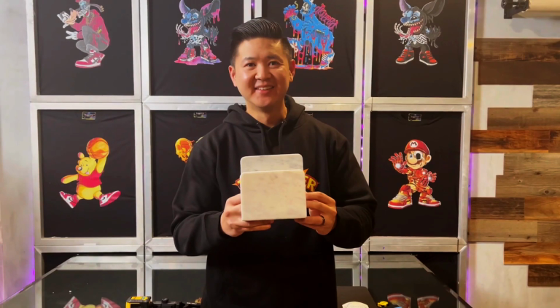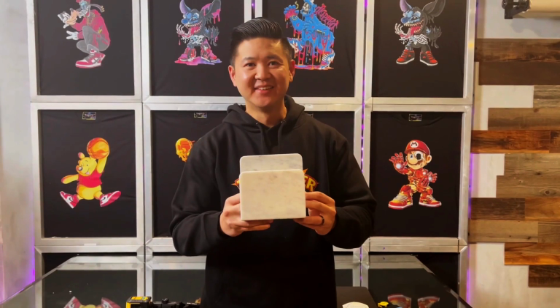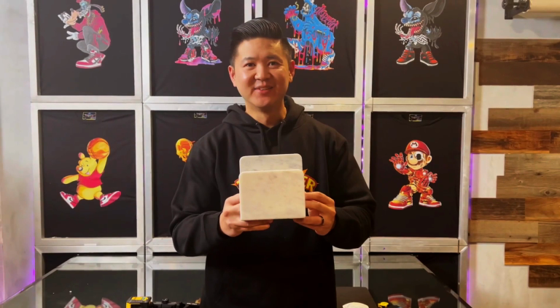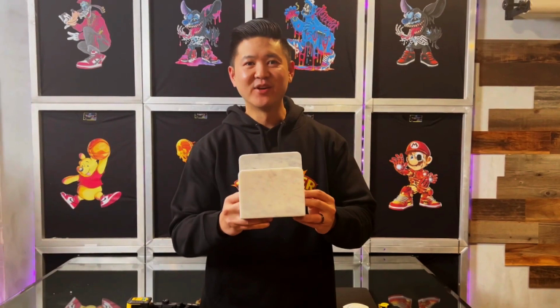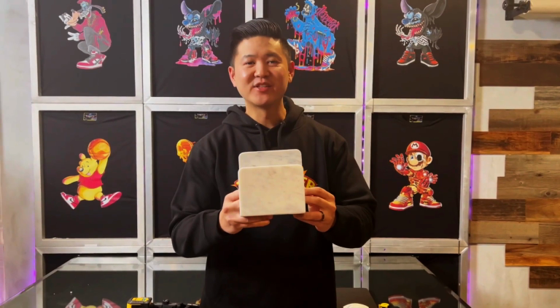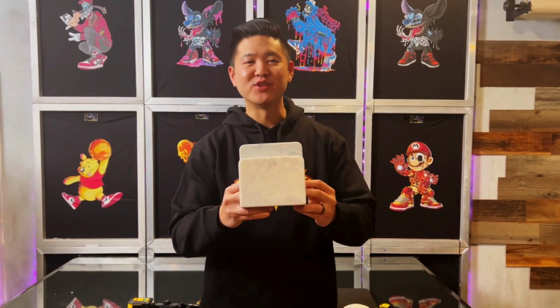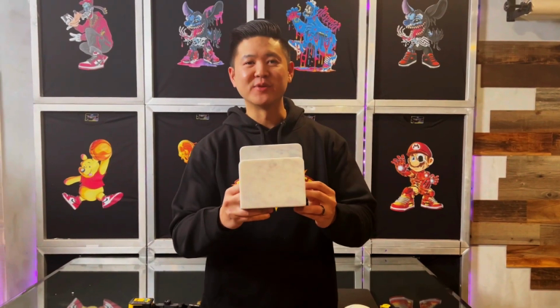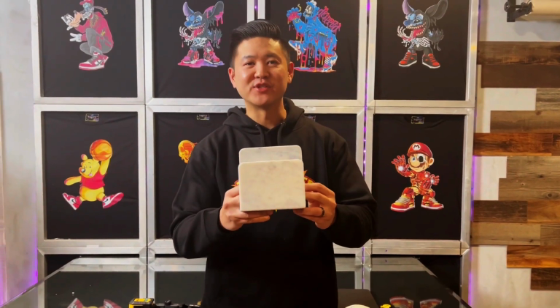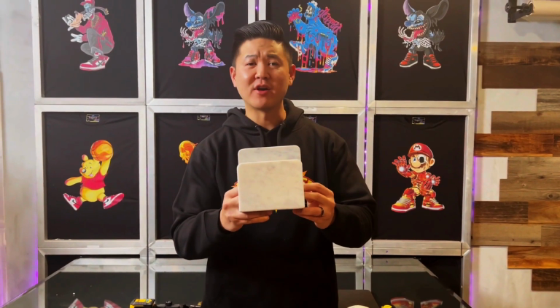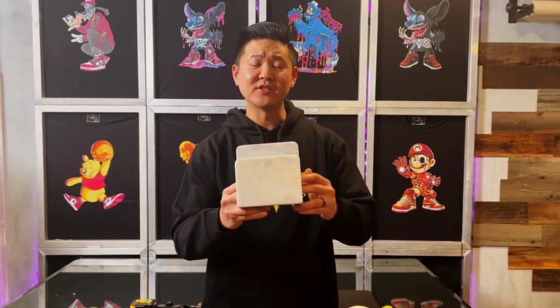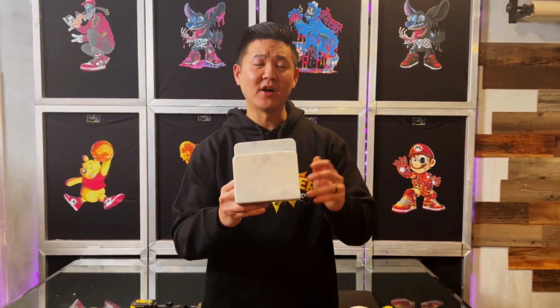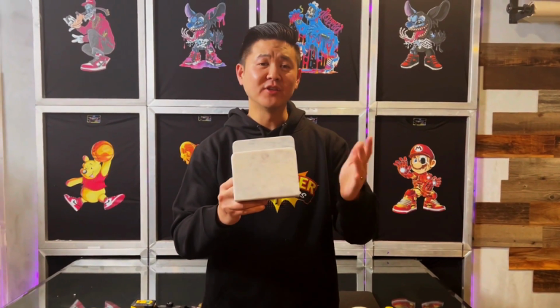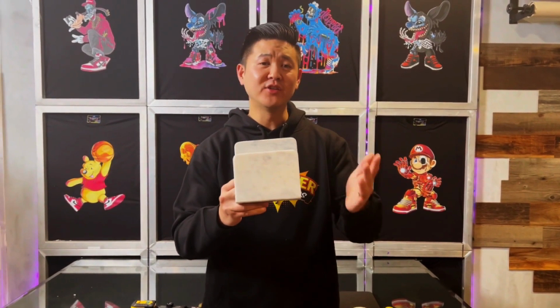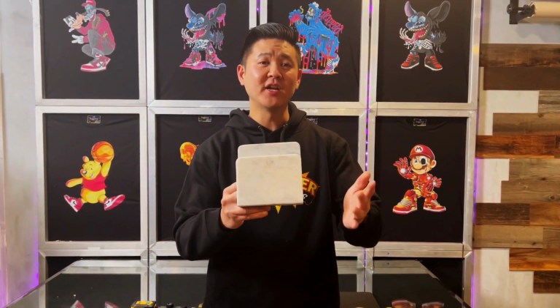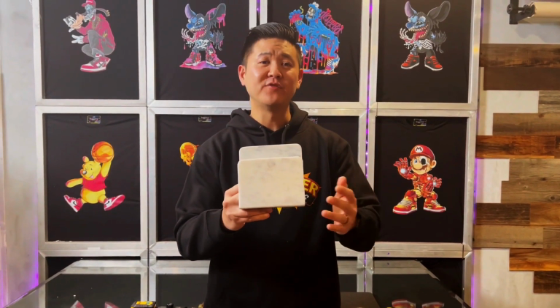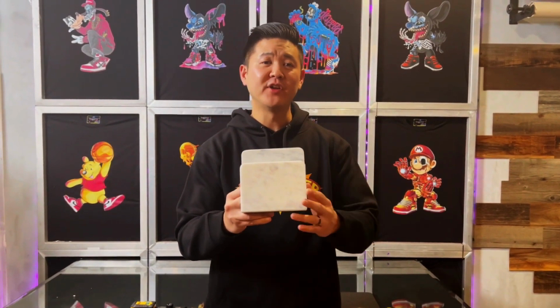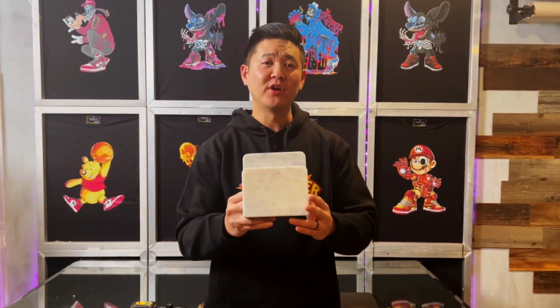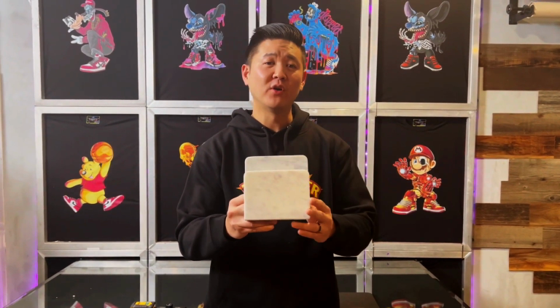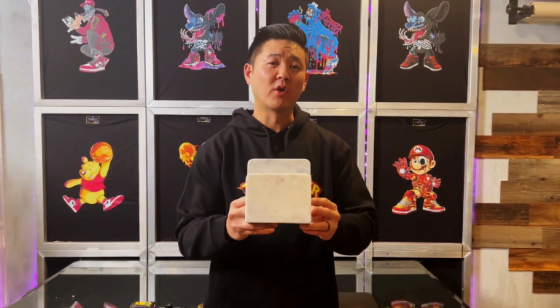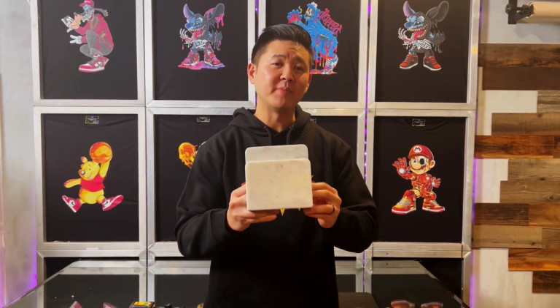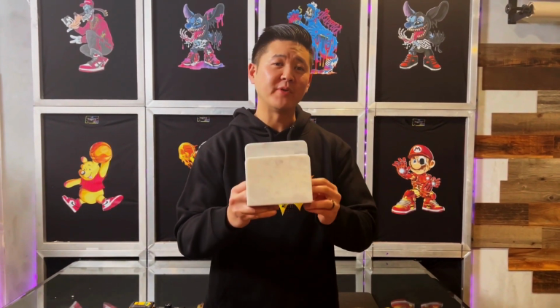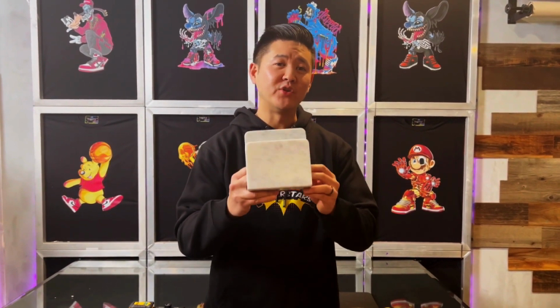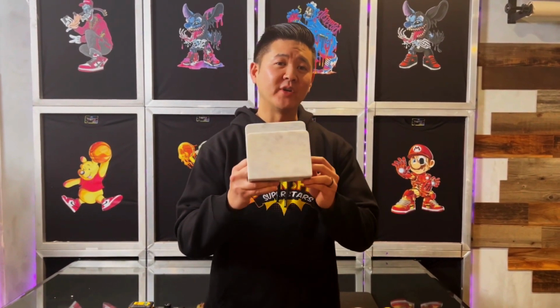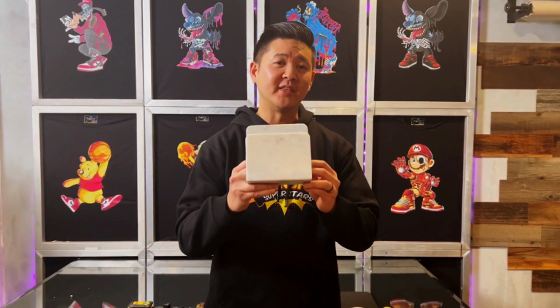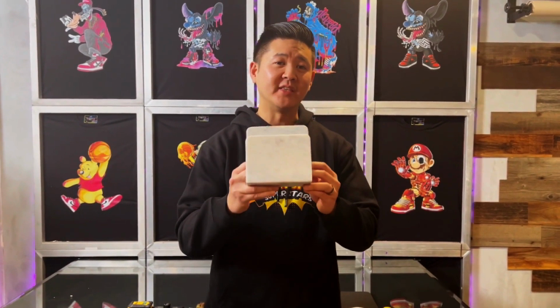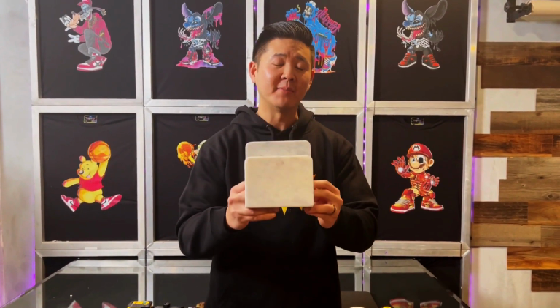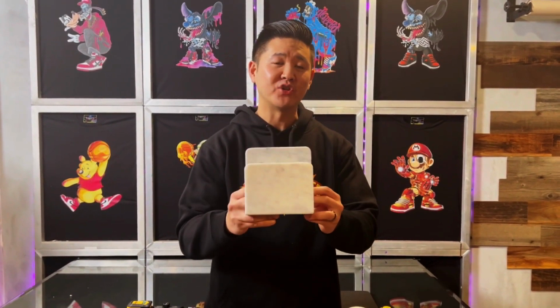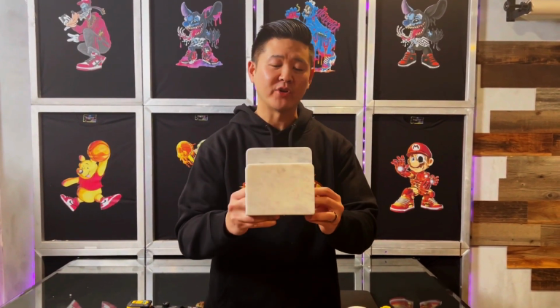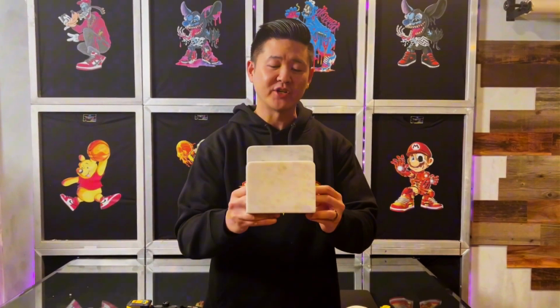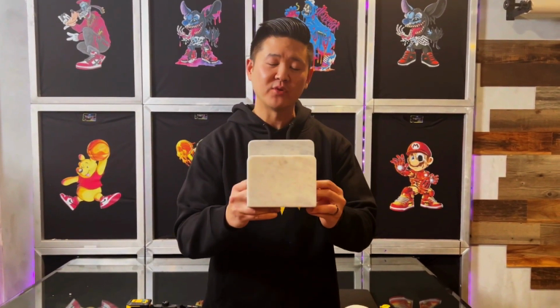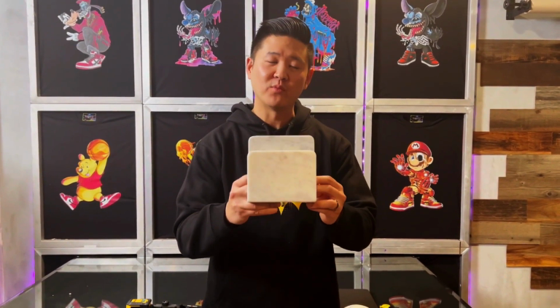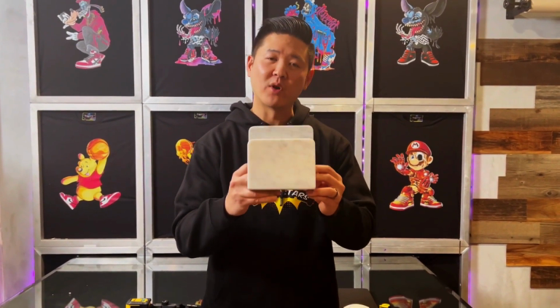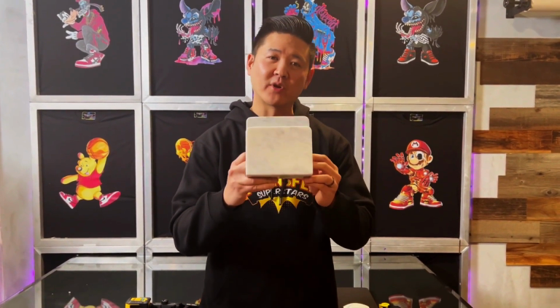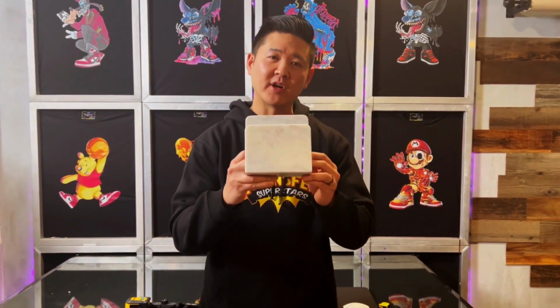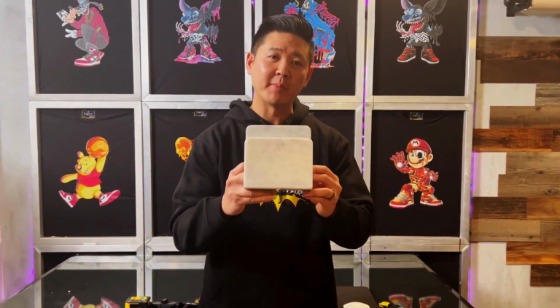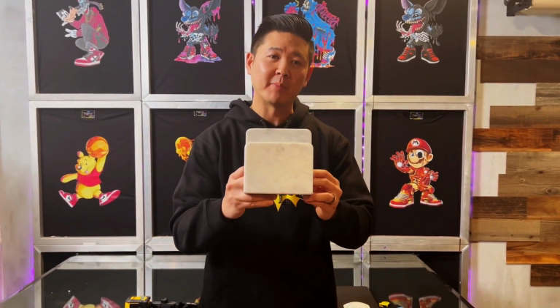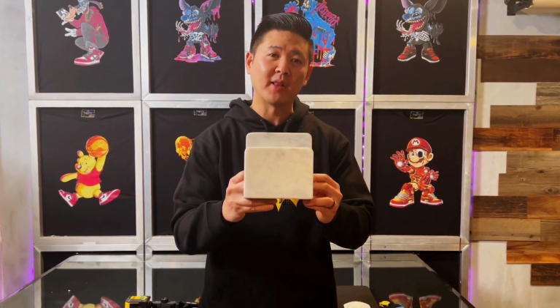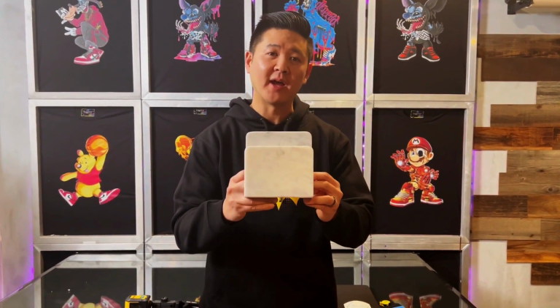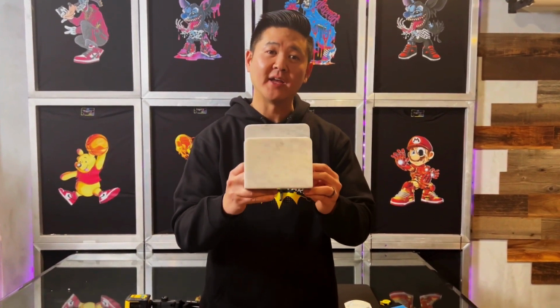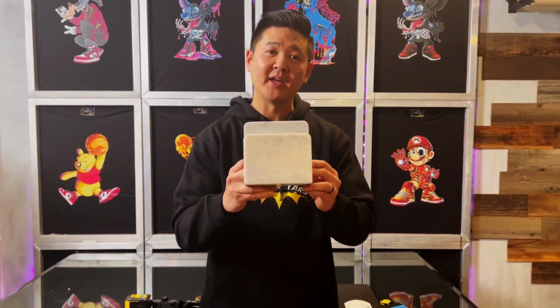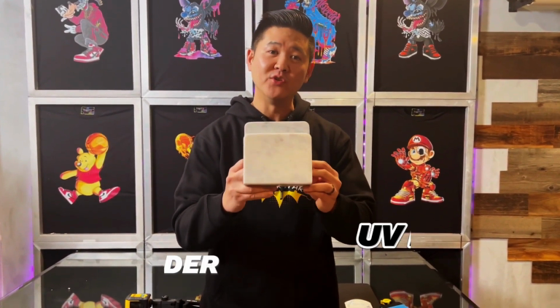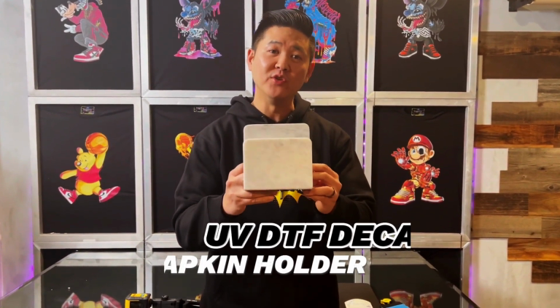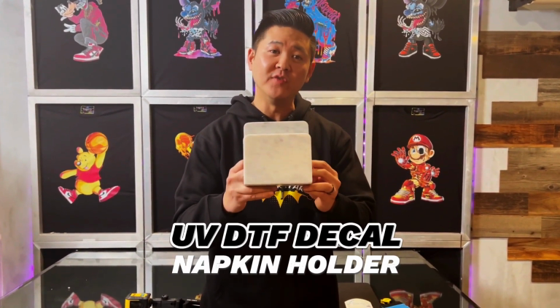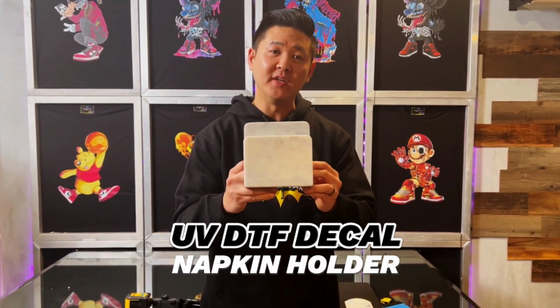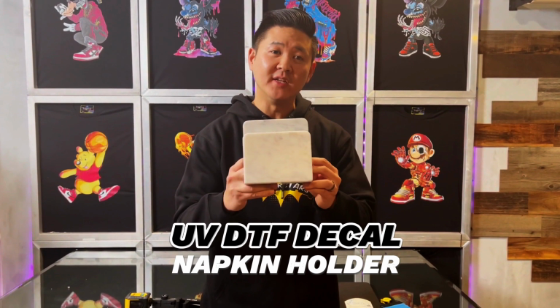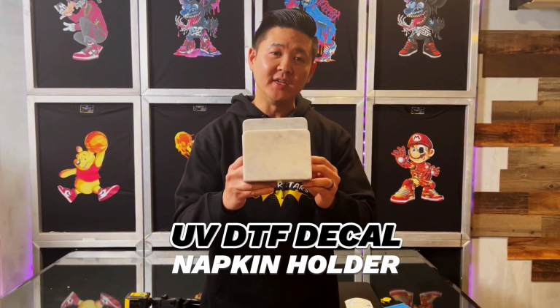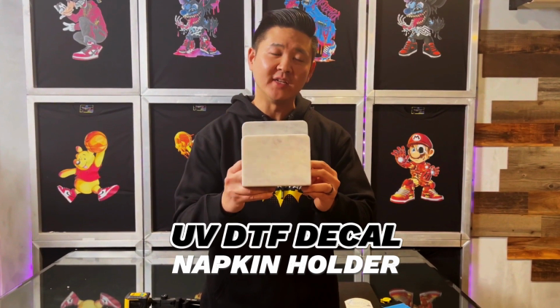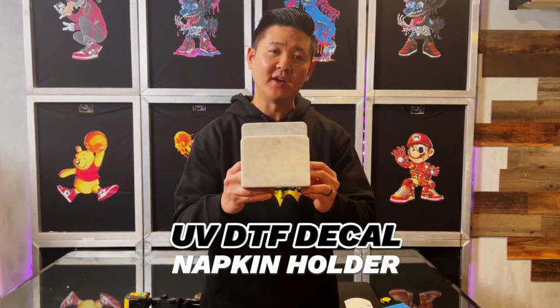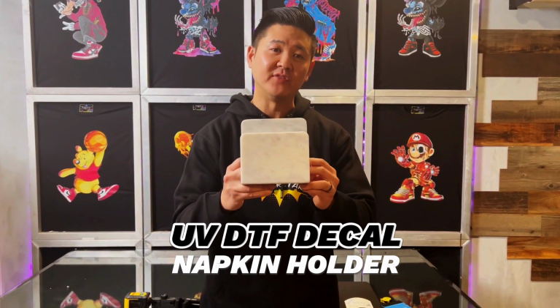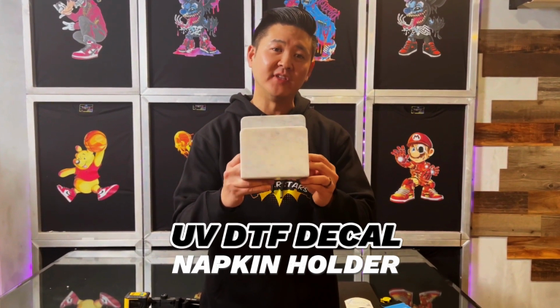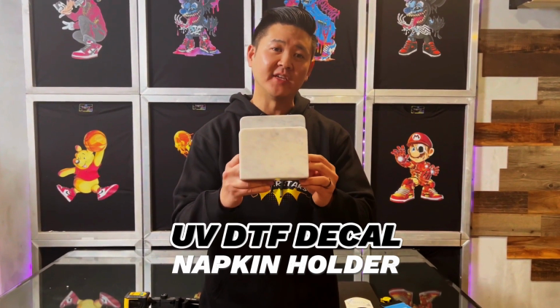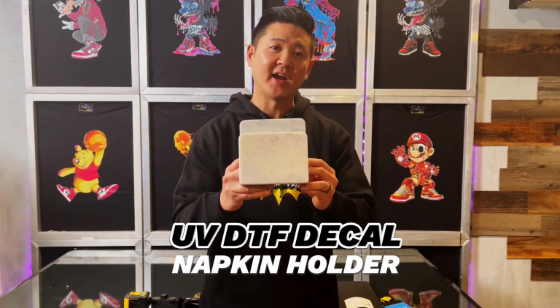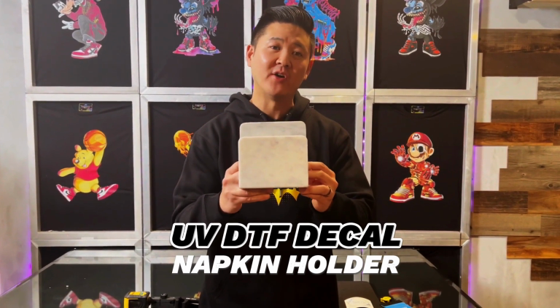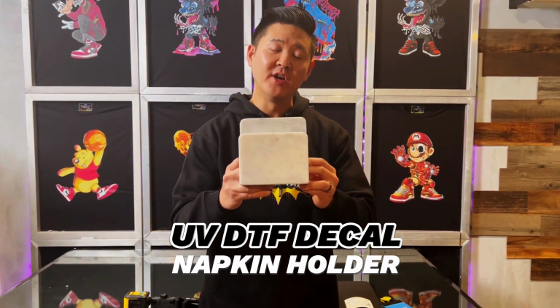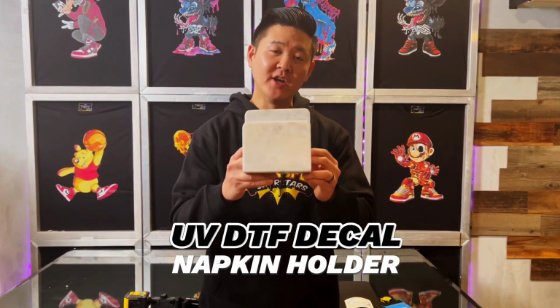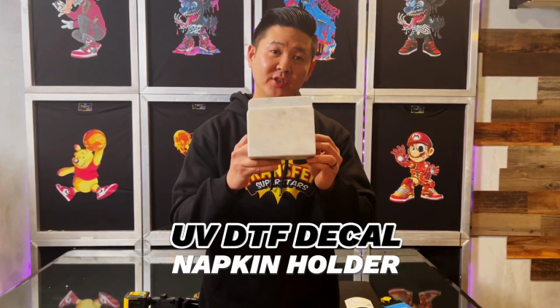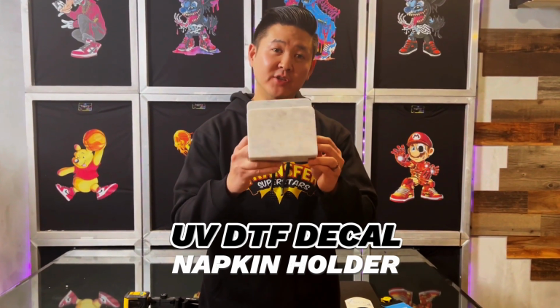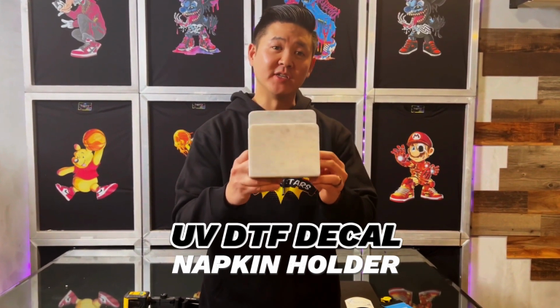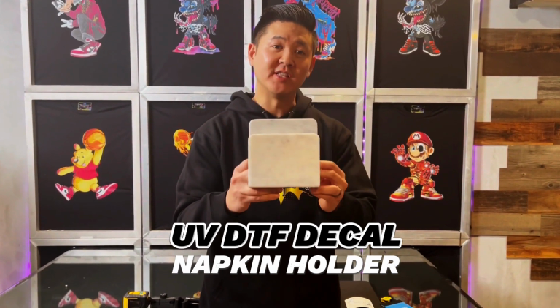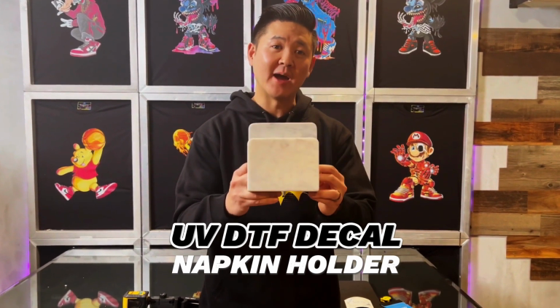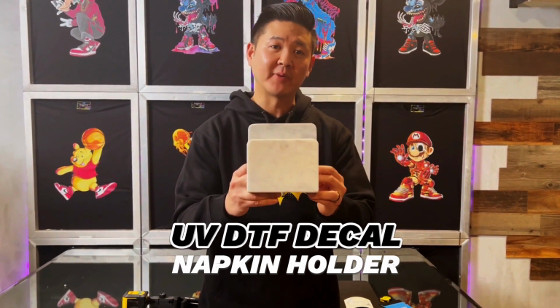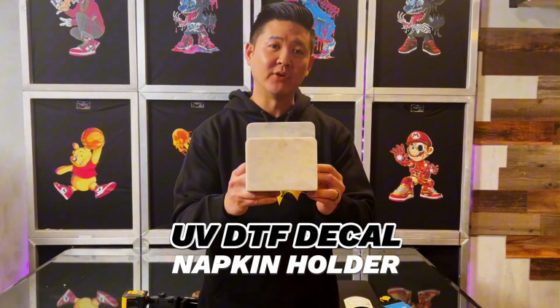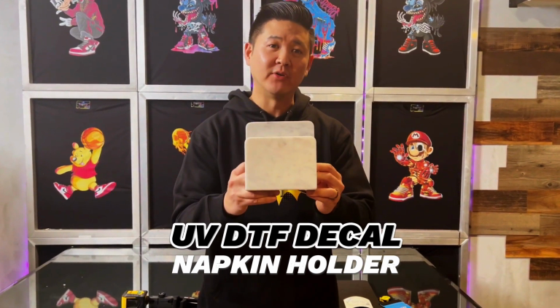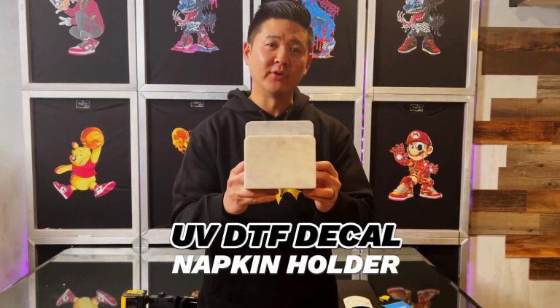What's up superstars? On today's video we're going to be doing a demonstration where we're going to be applying a UV DTF decal to this napkin holder.